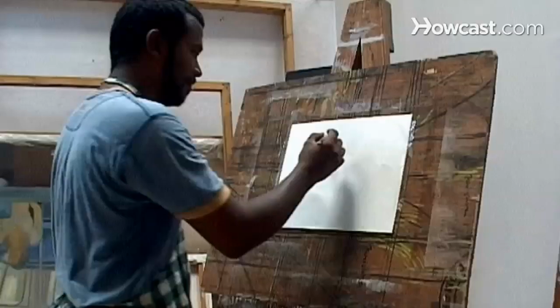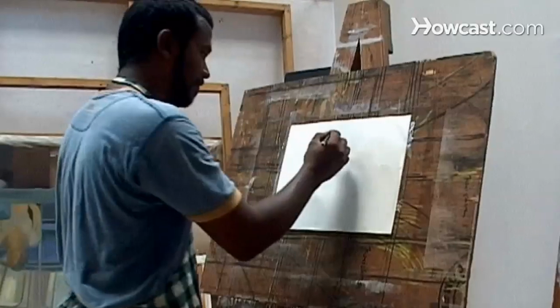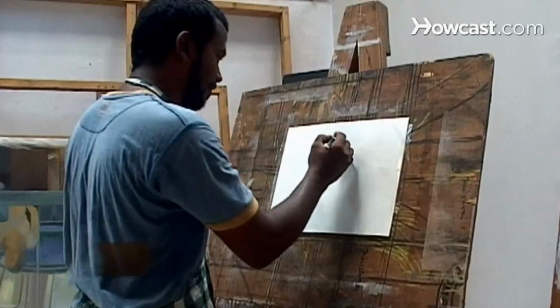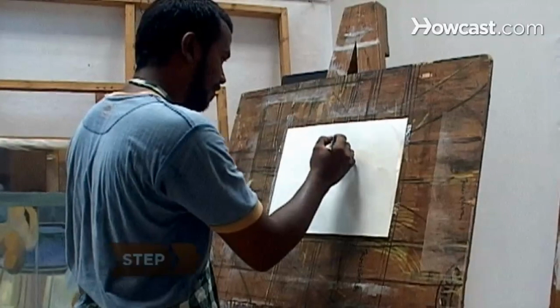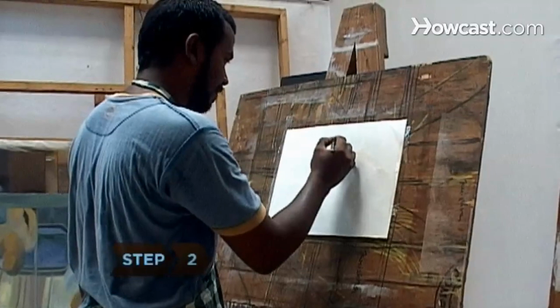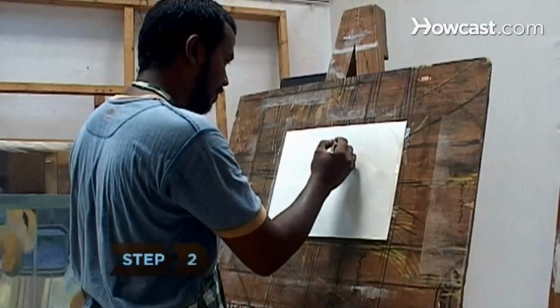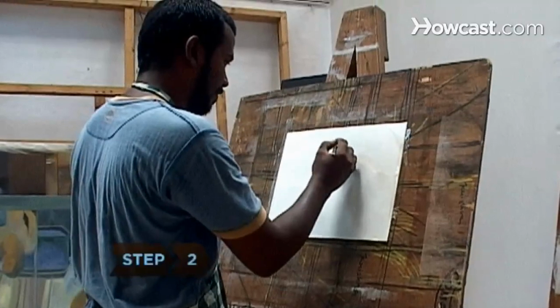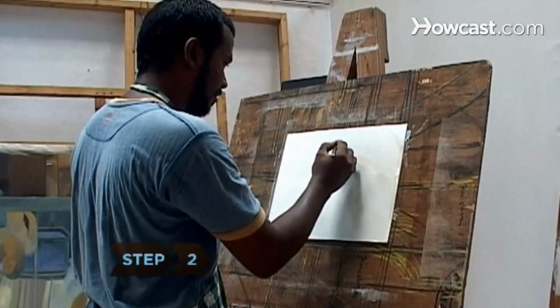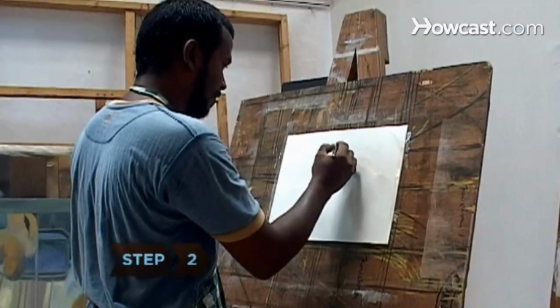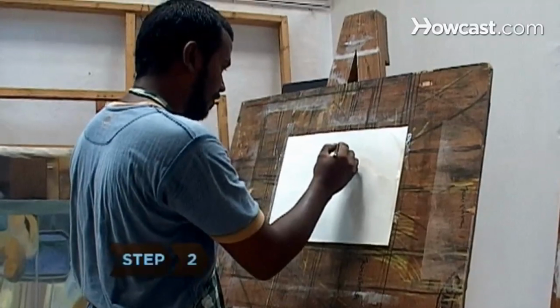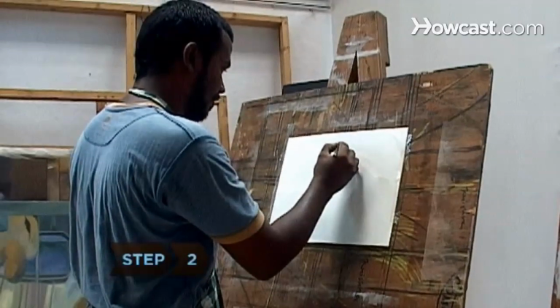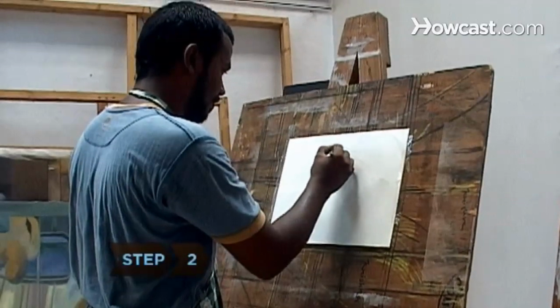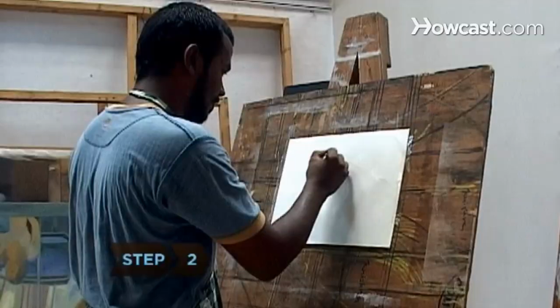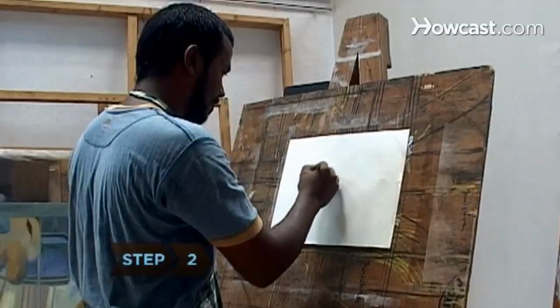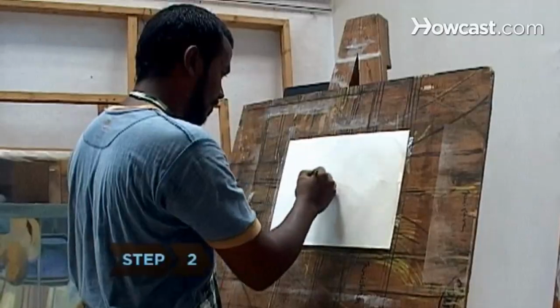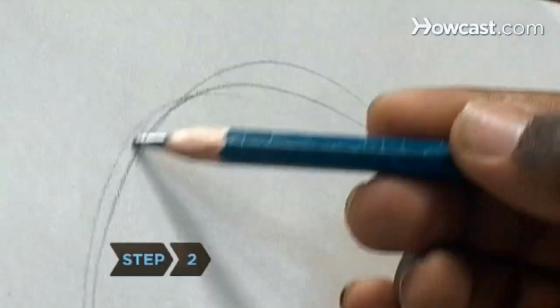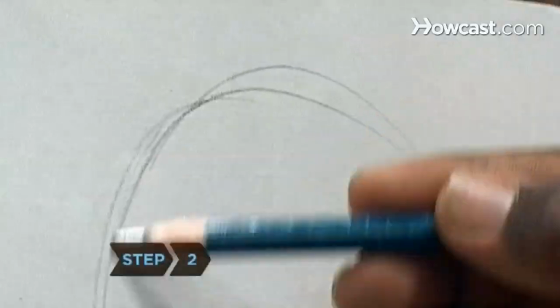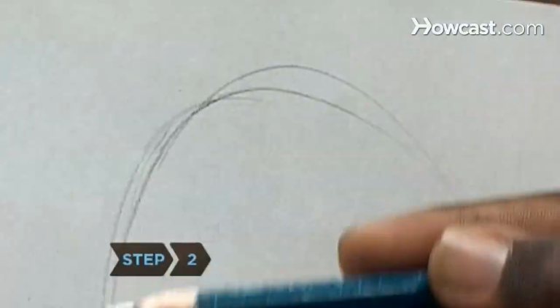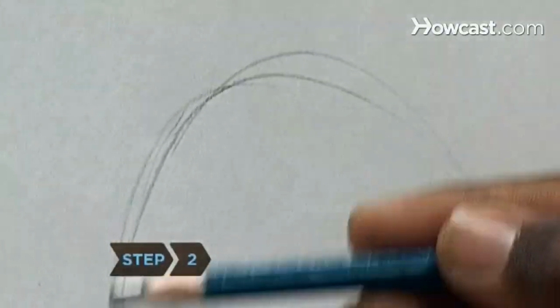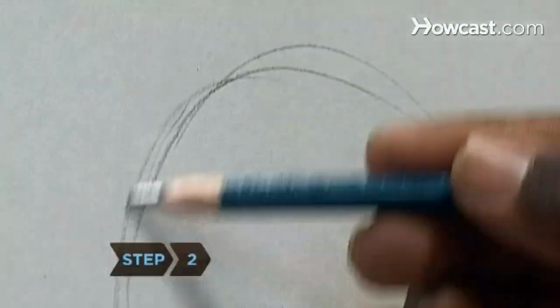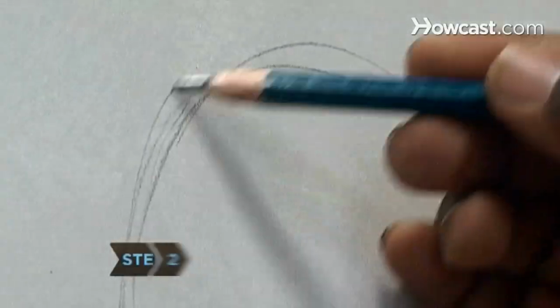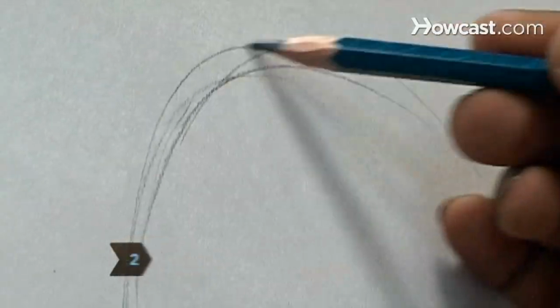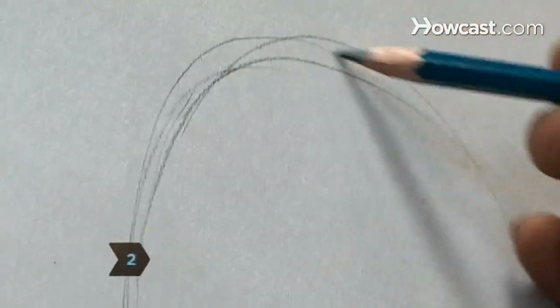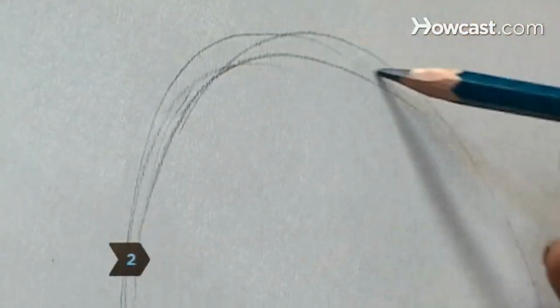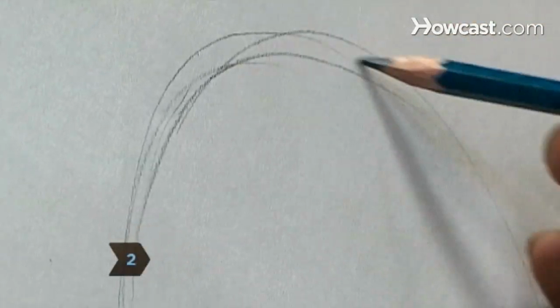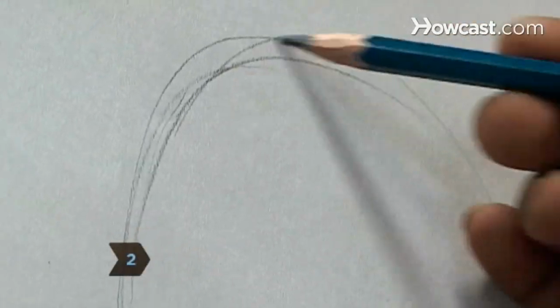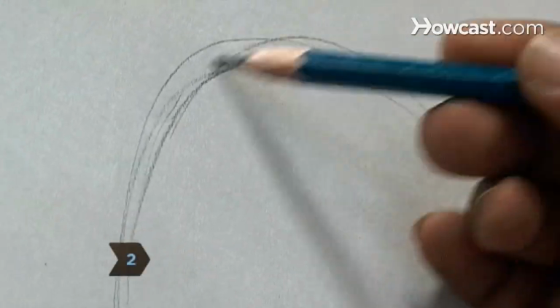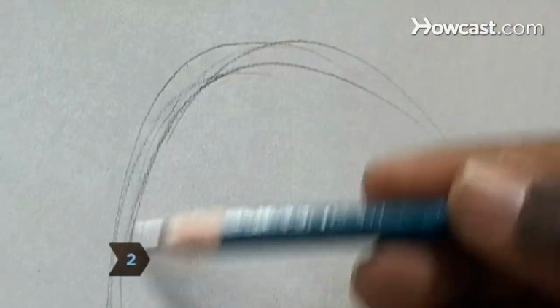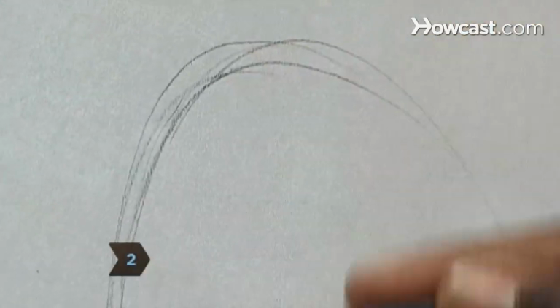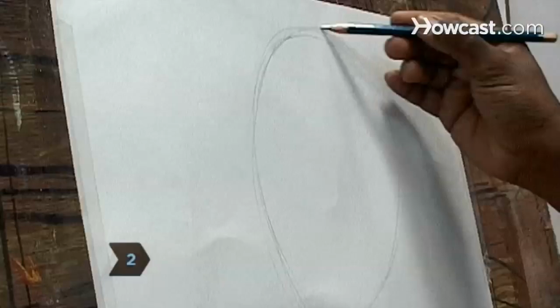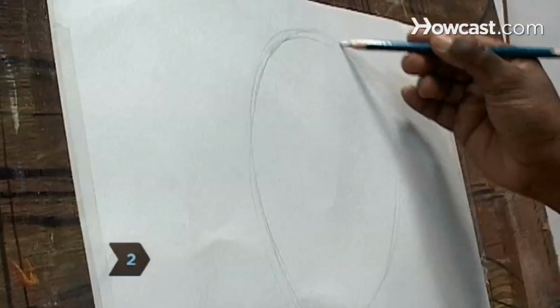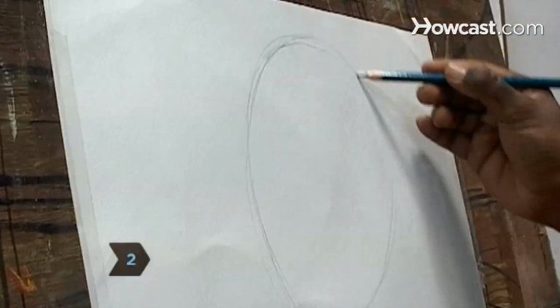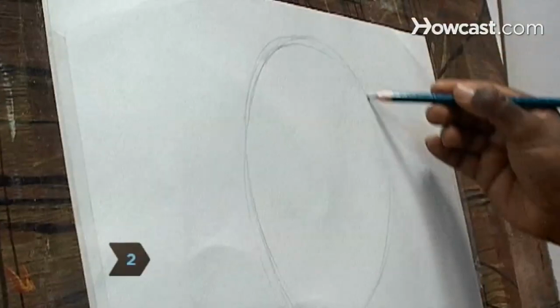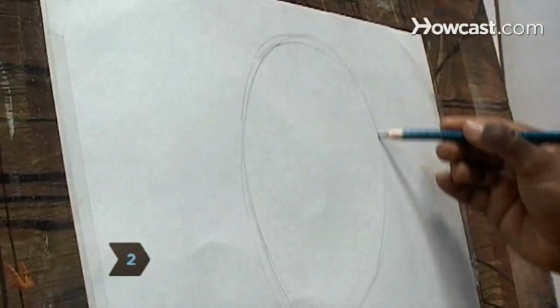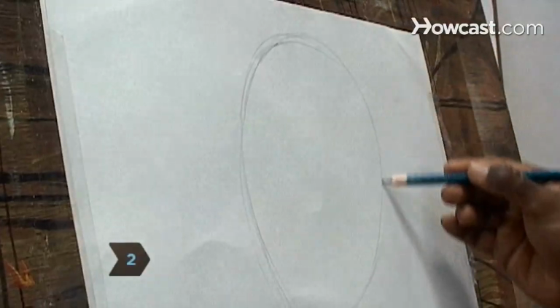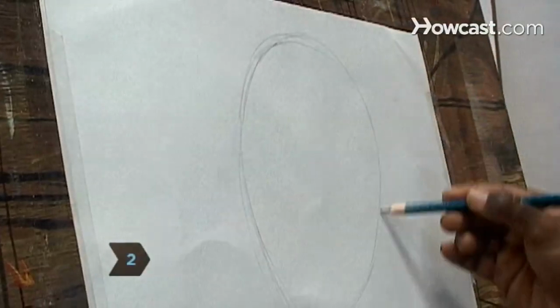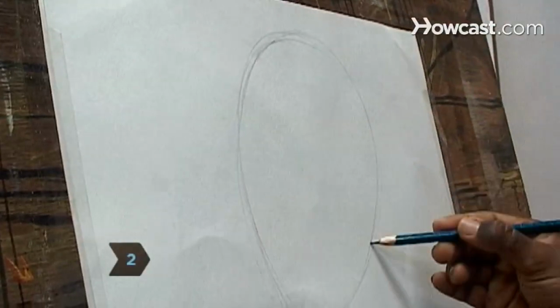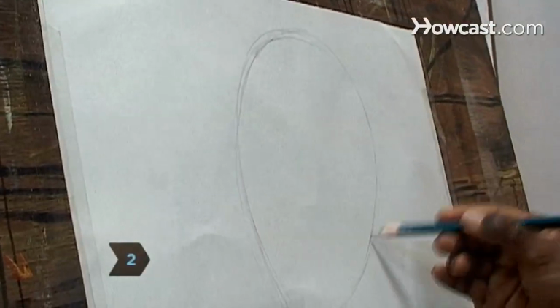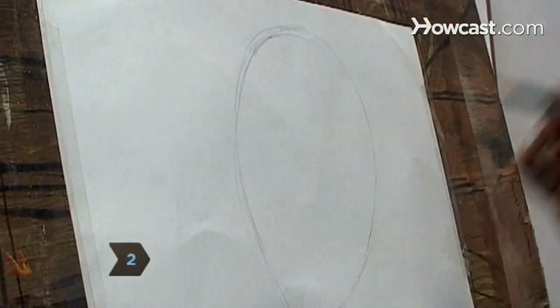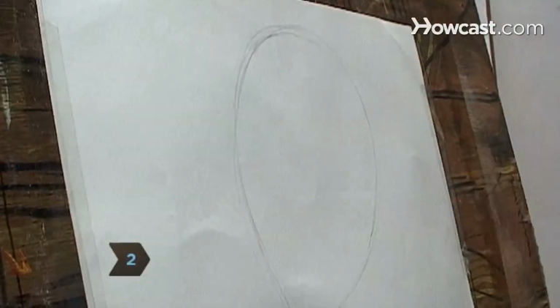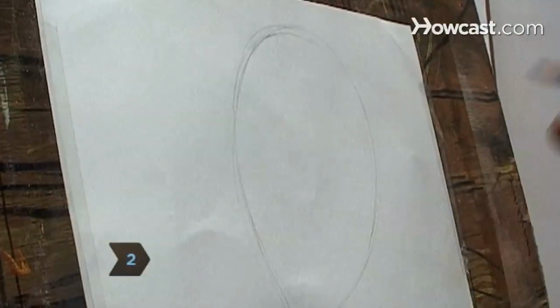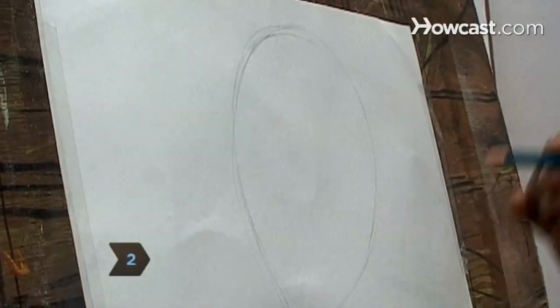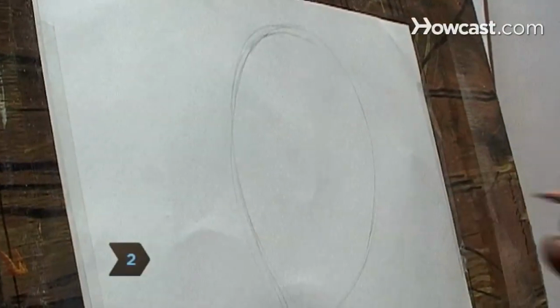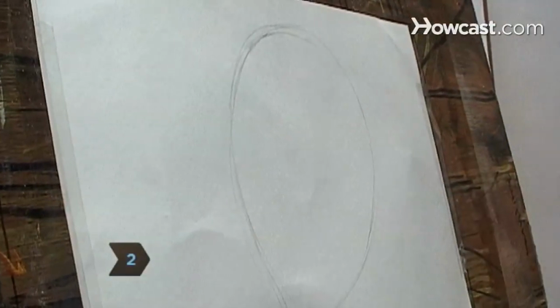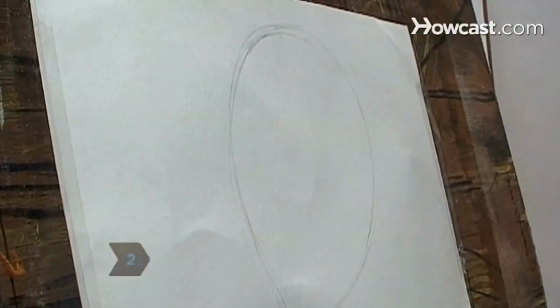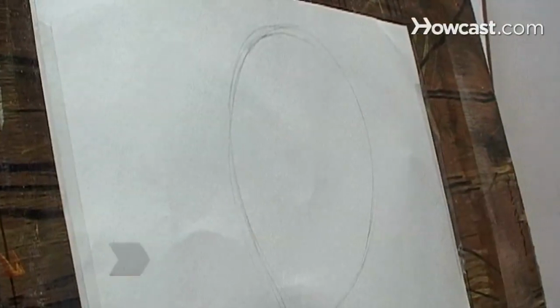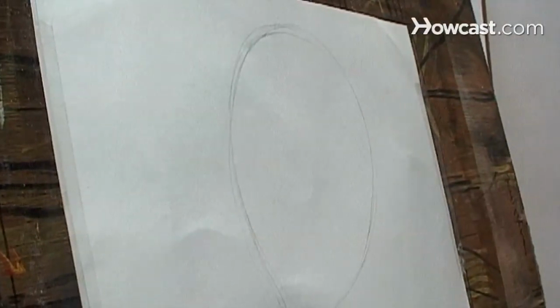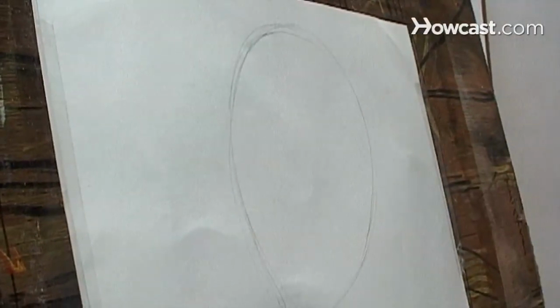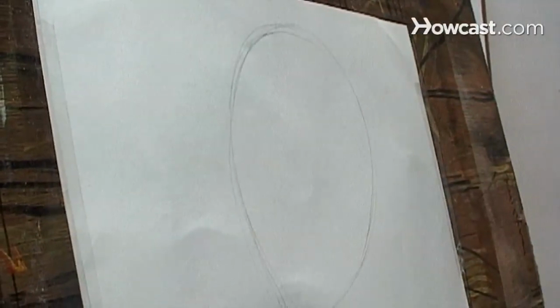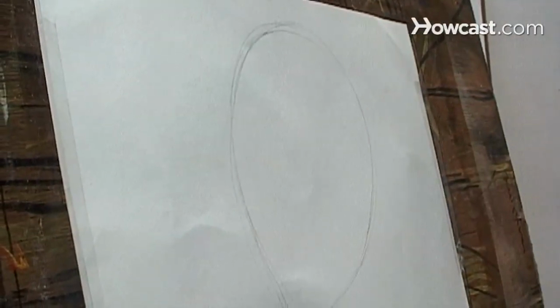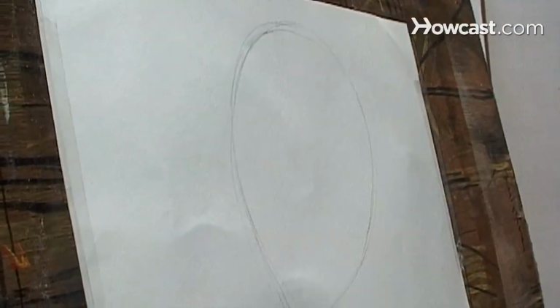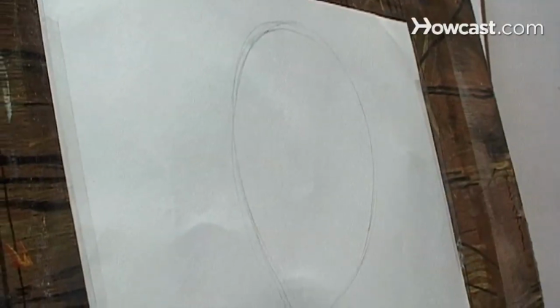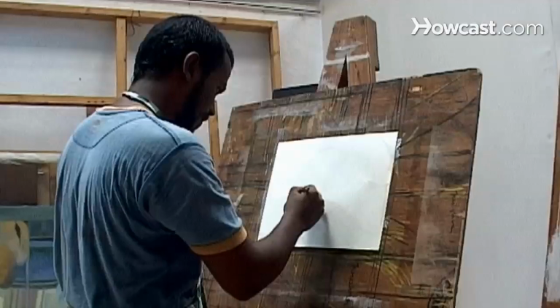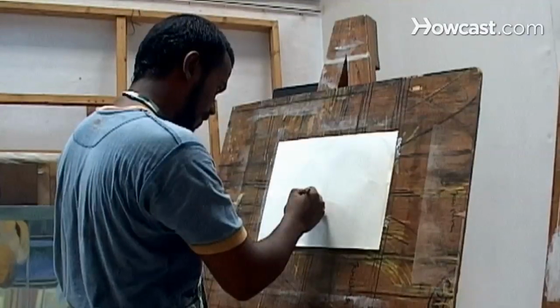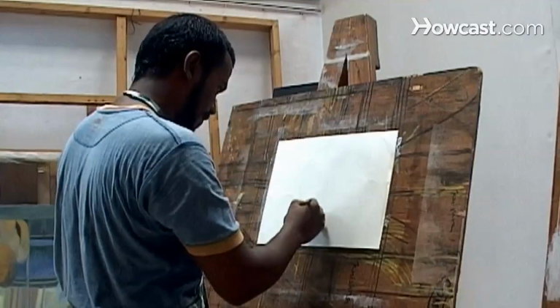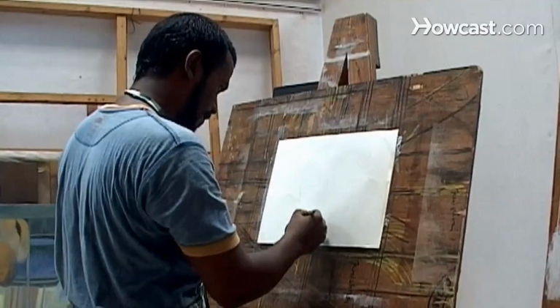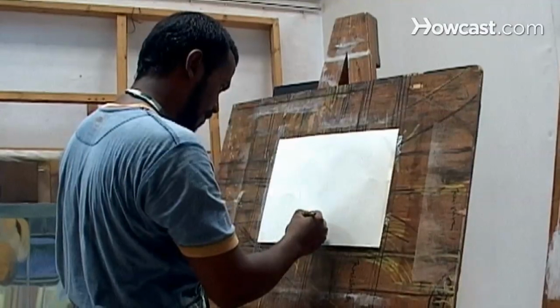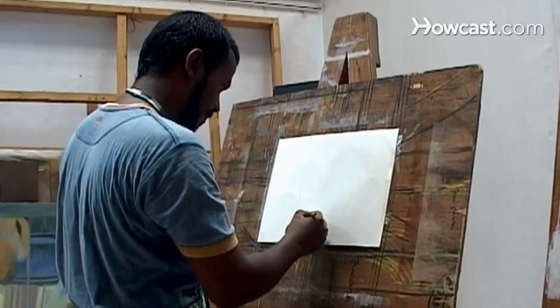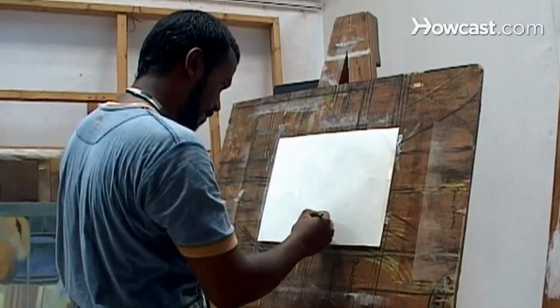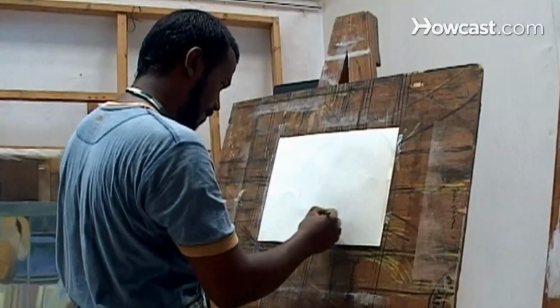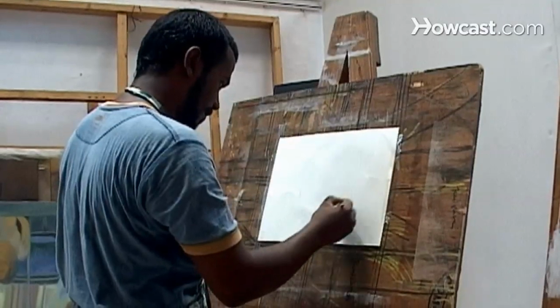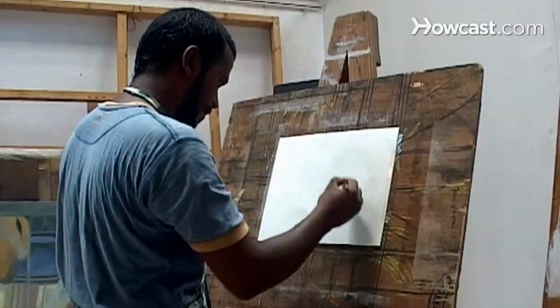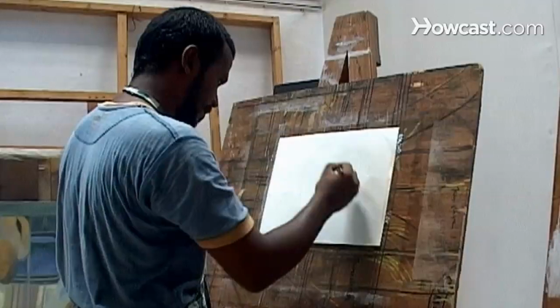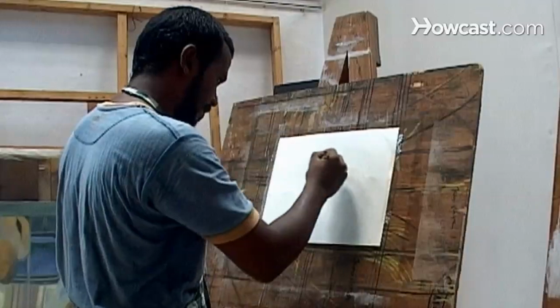Step 2. Draw an oval to represent the head, with the lower portion of the oval tilted slightly left to create a left profile.